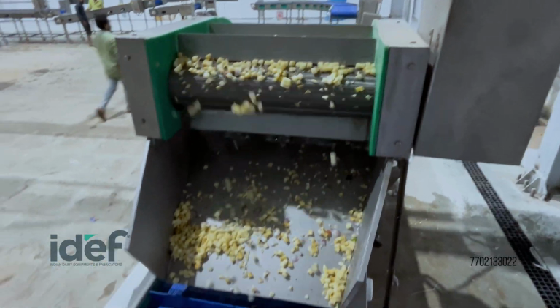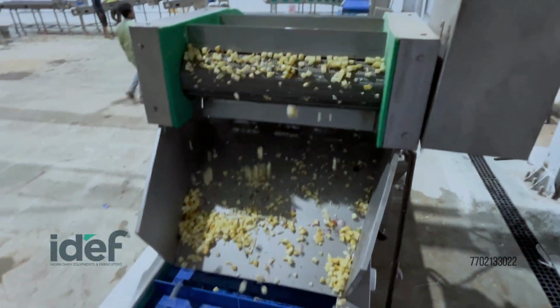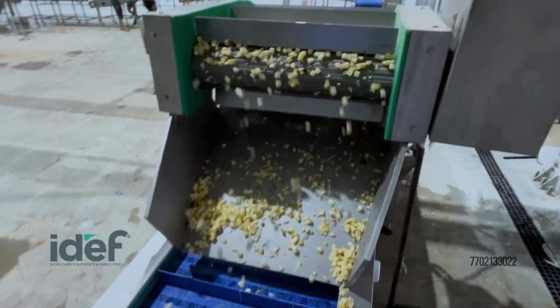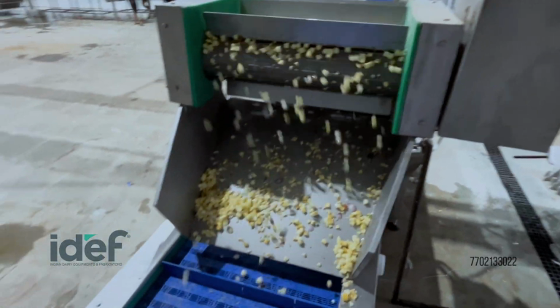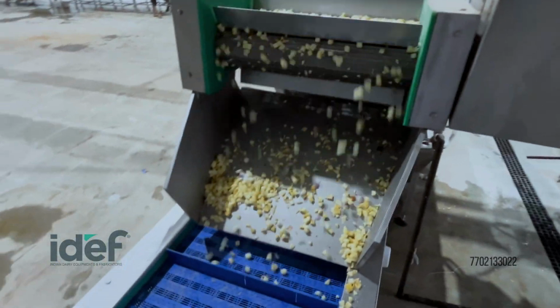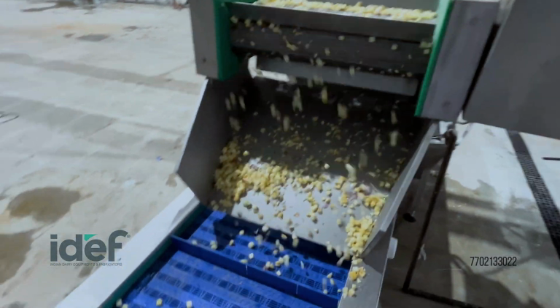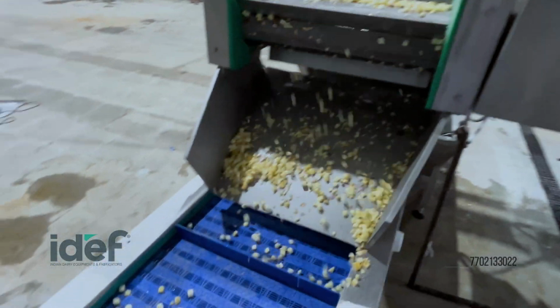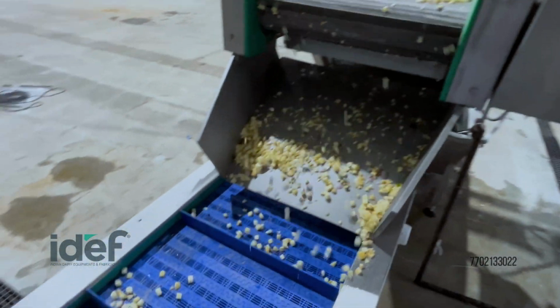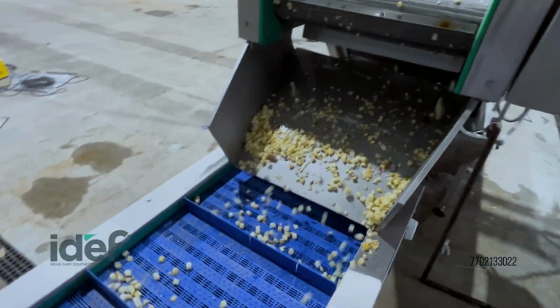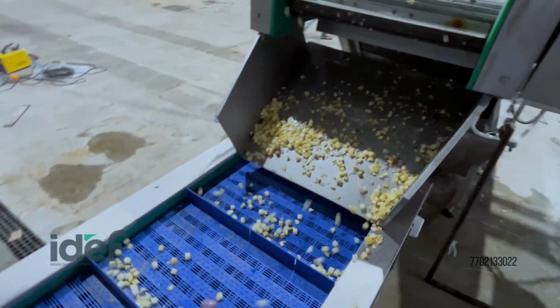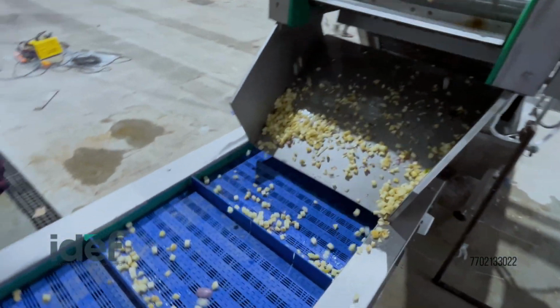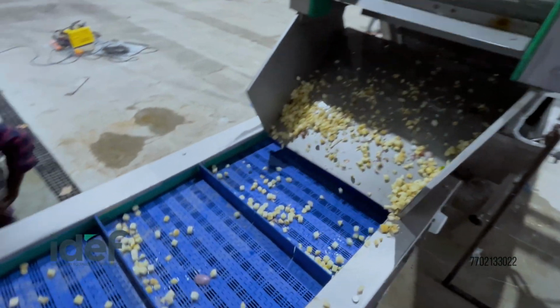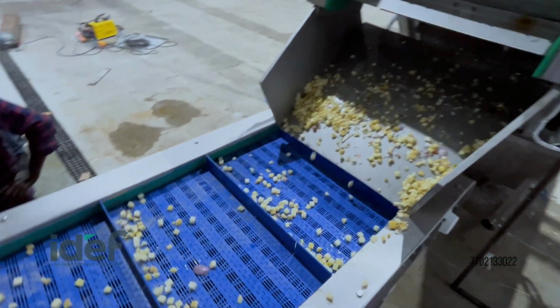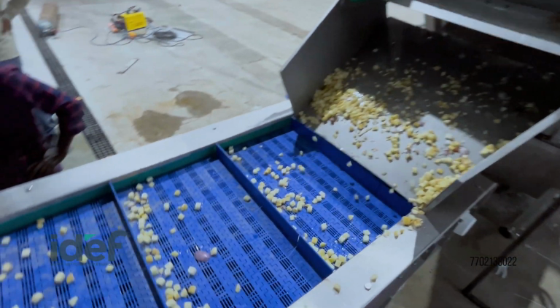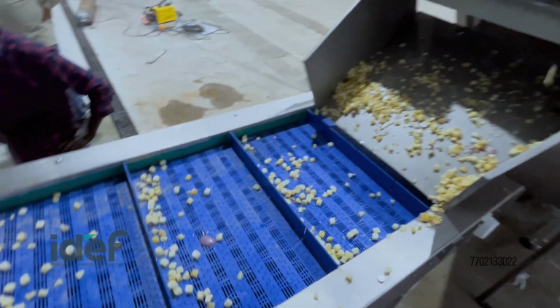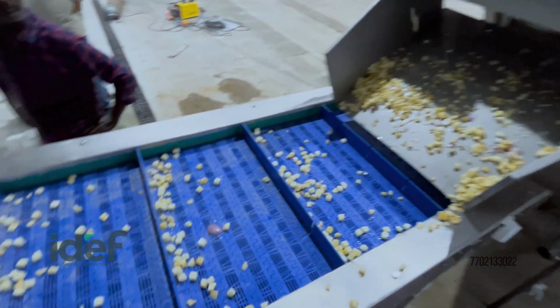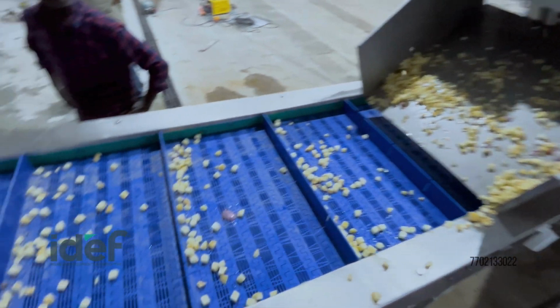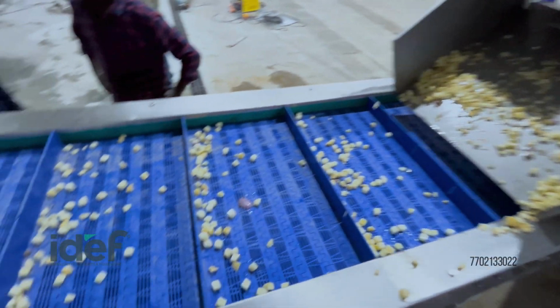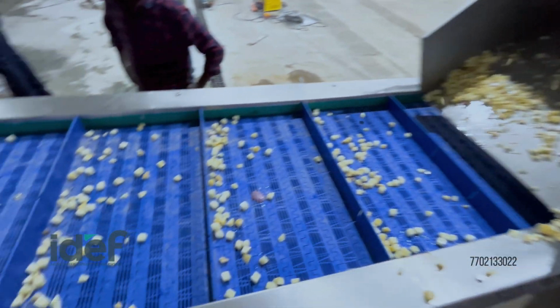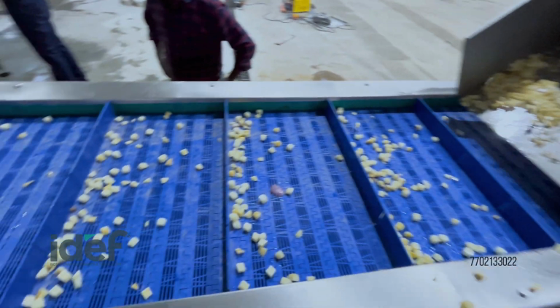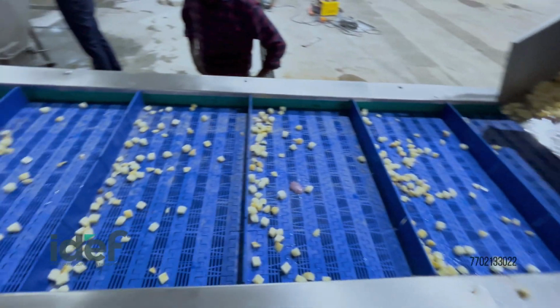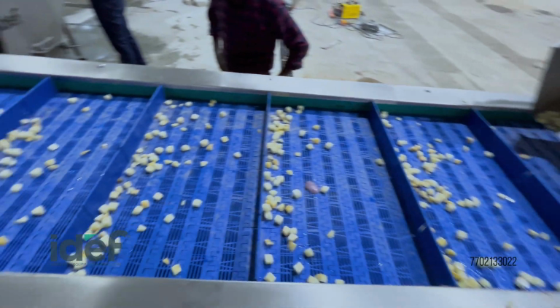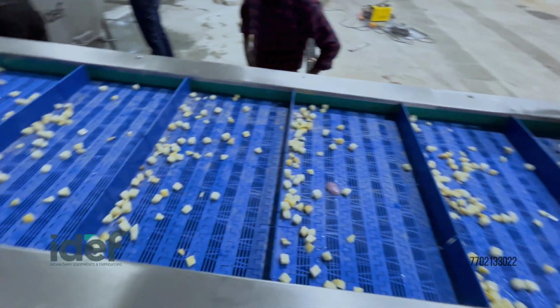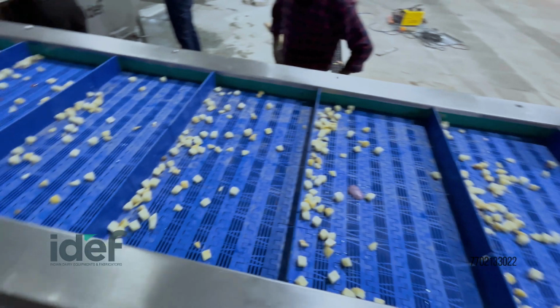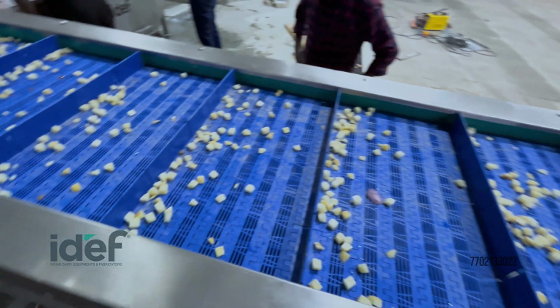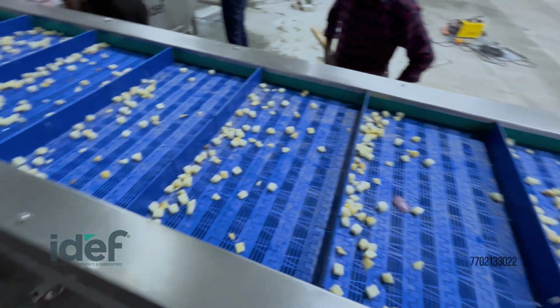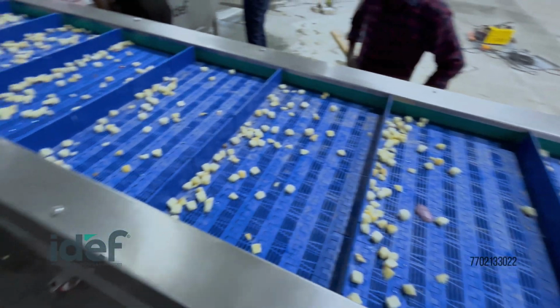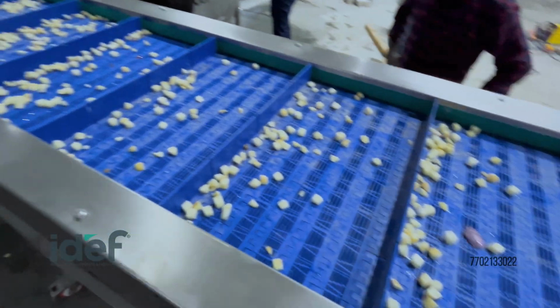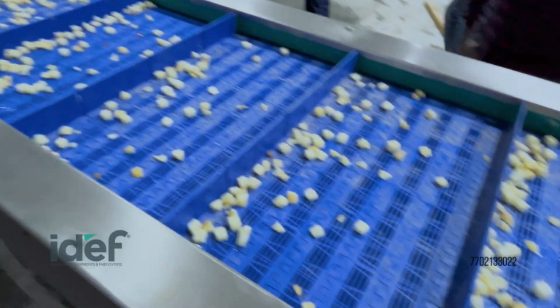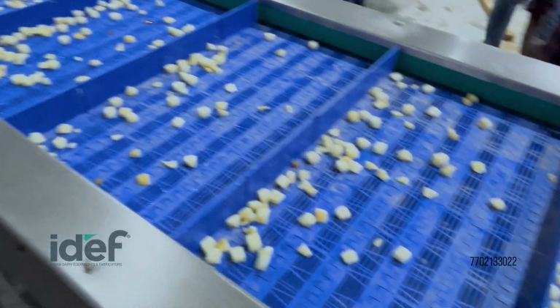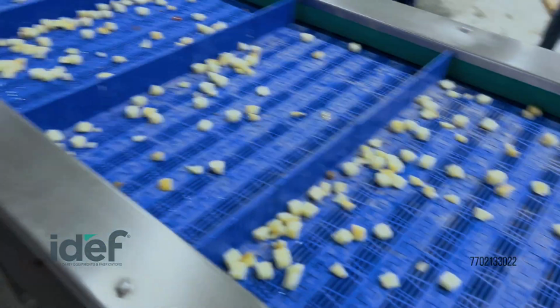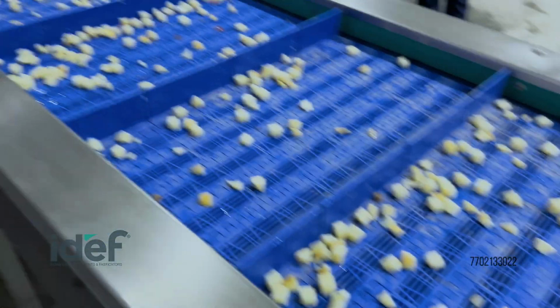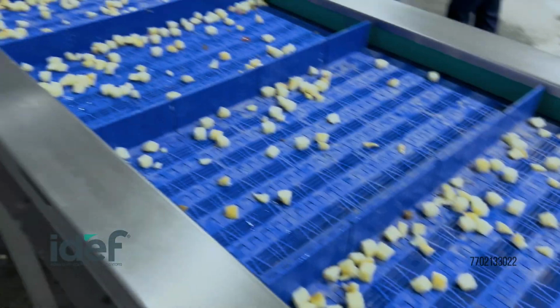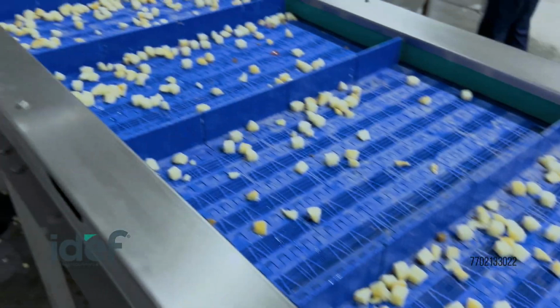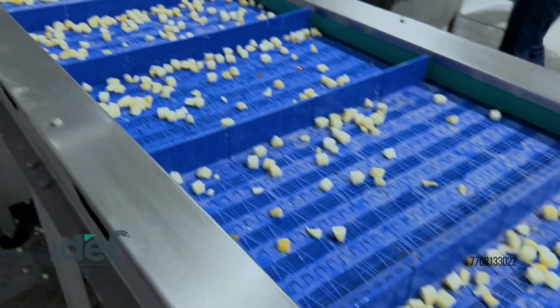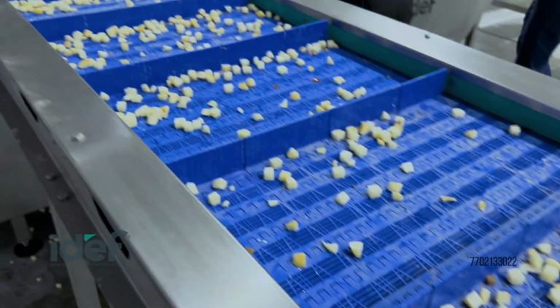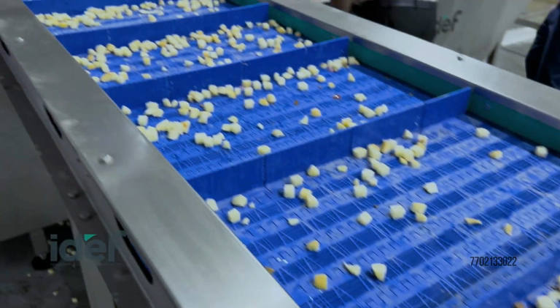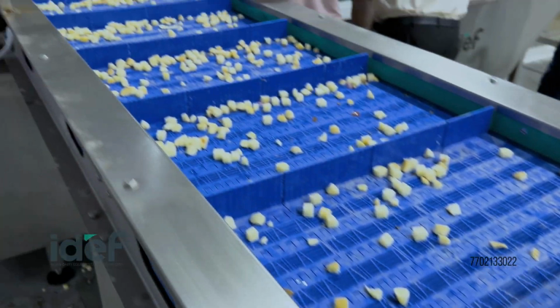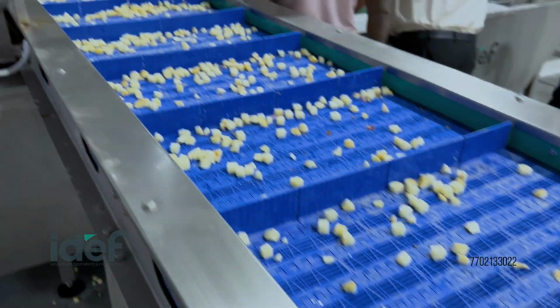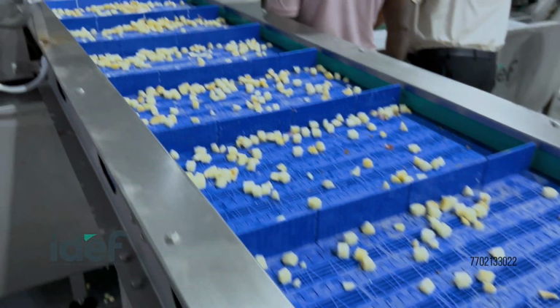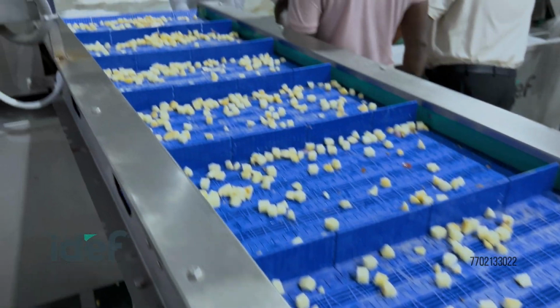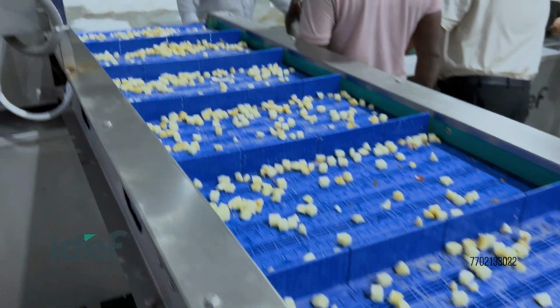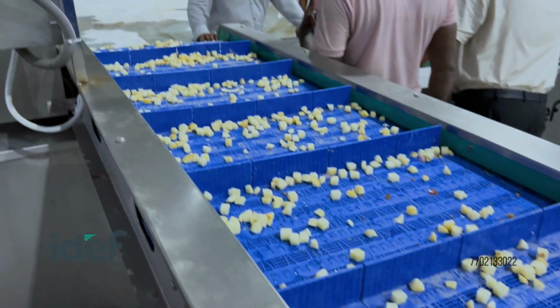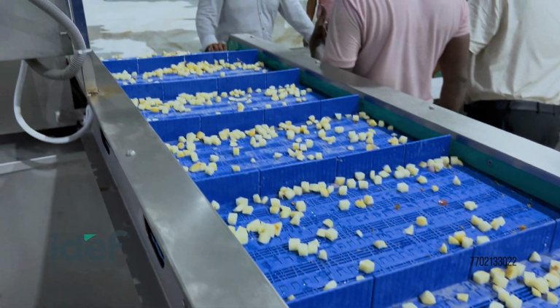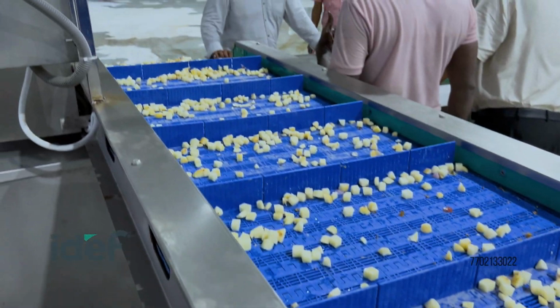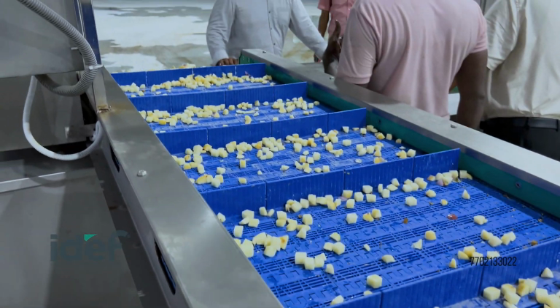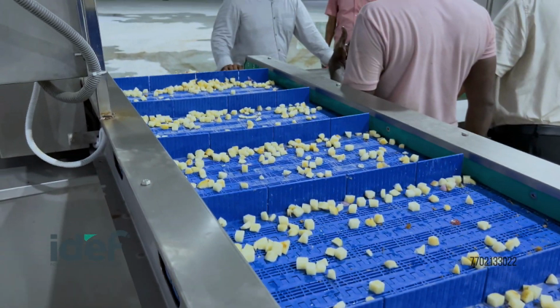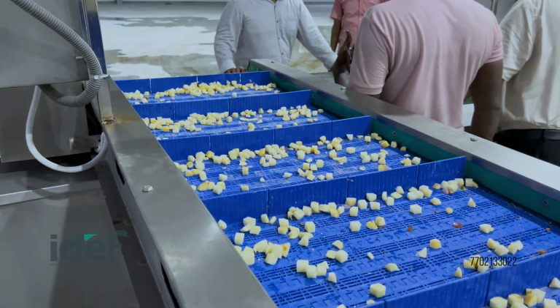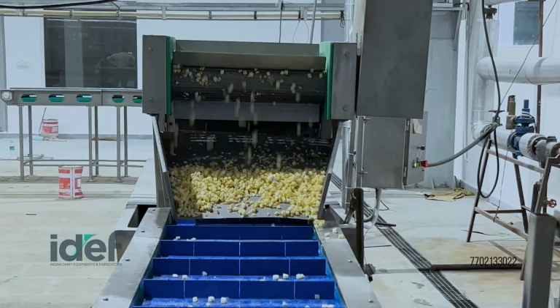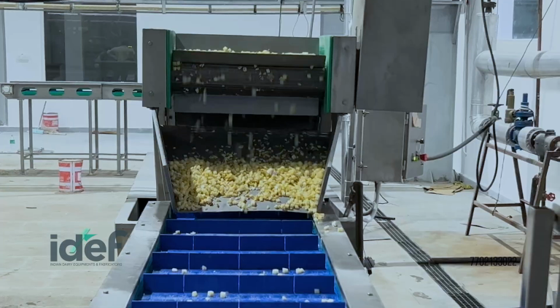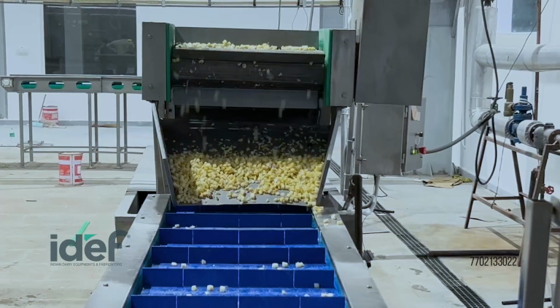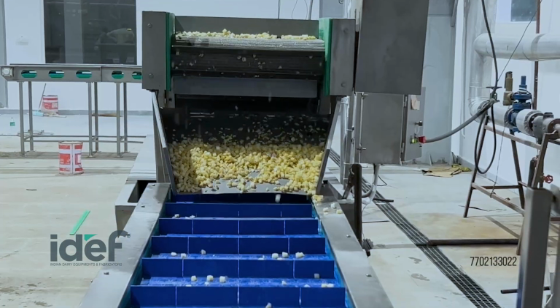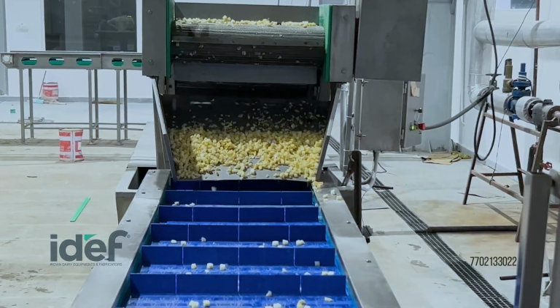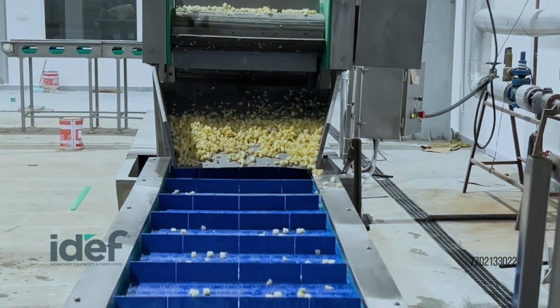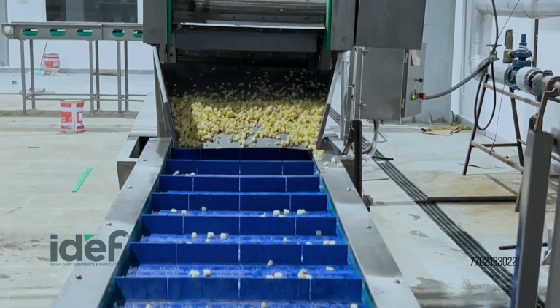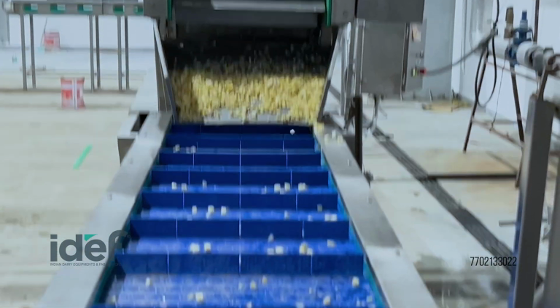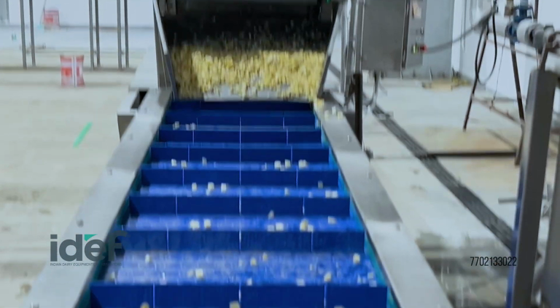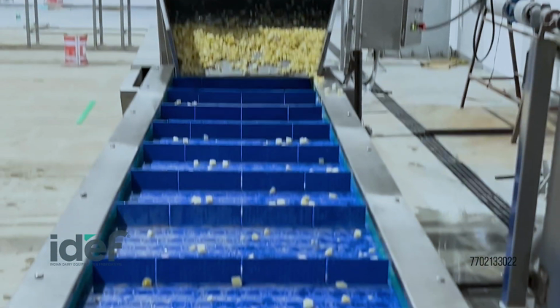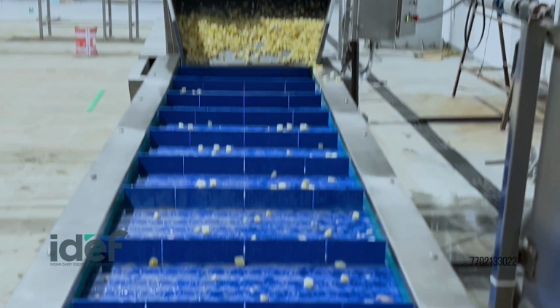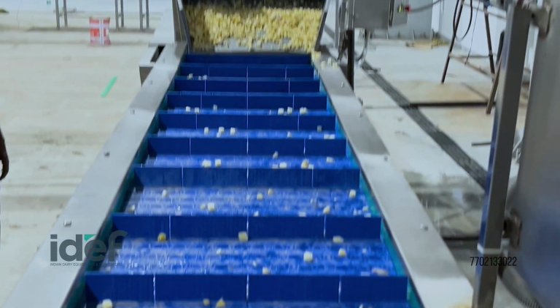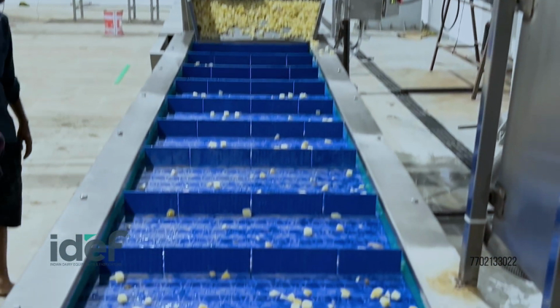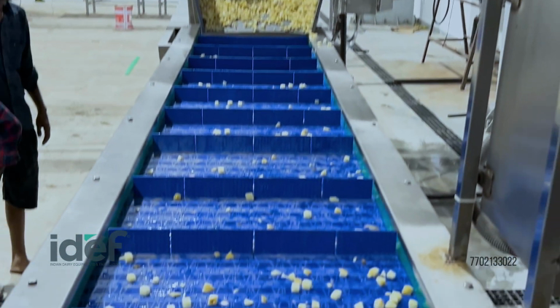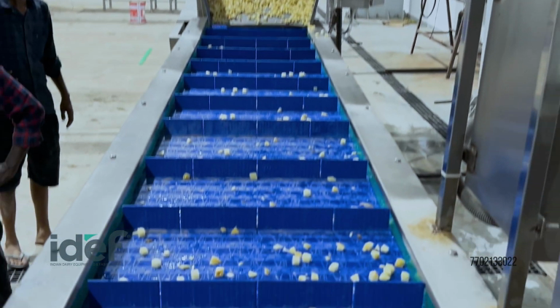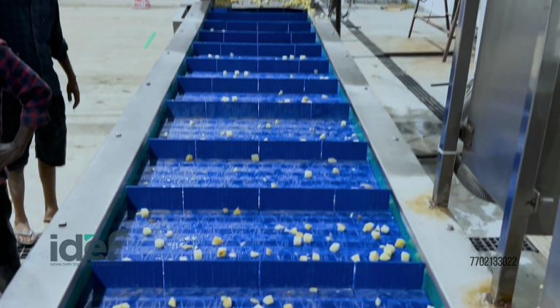An inclined conveyor transports the potatoes to the cold blancher, where they are quickly cooled after heating.